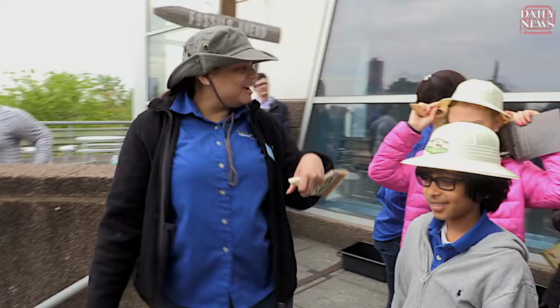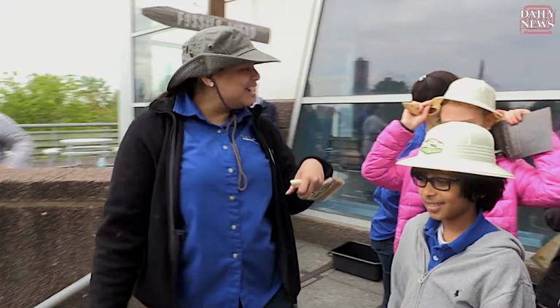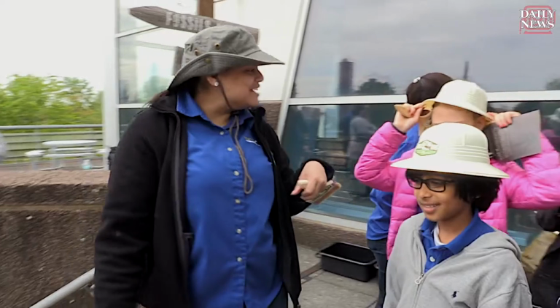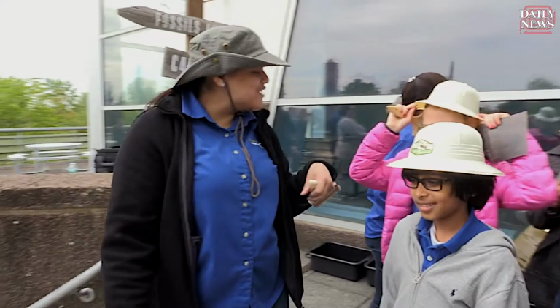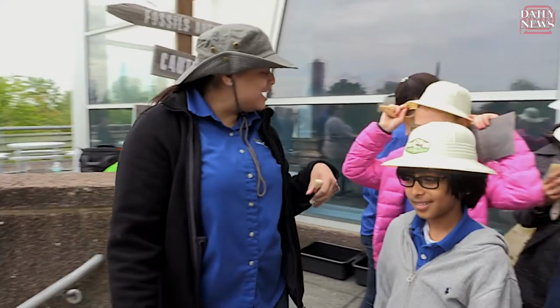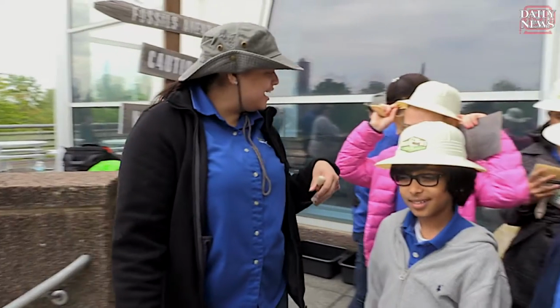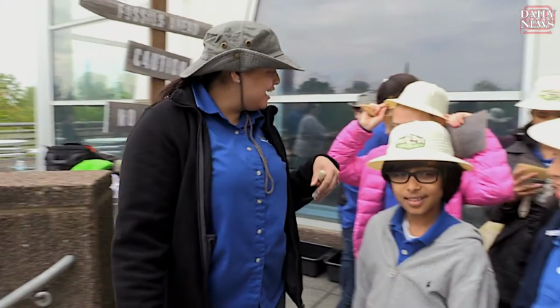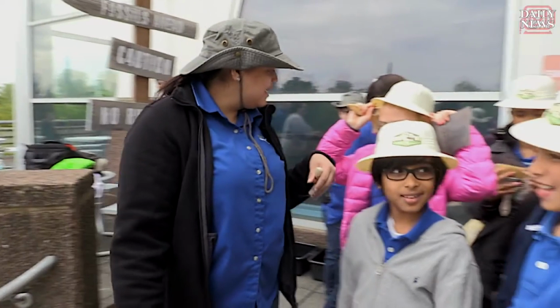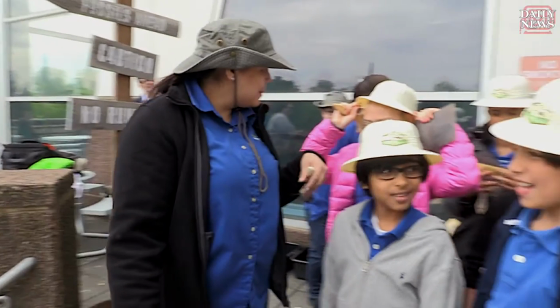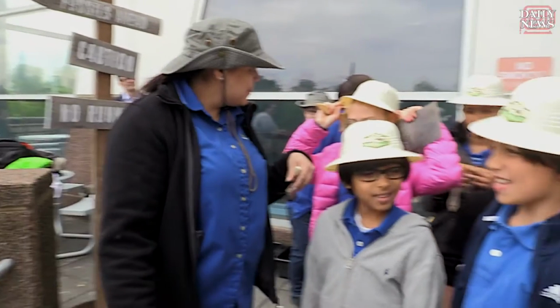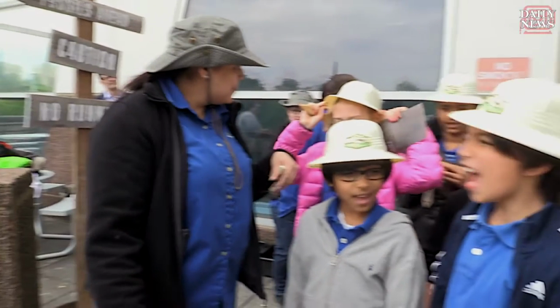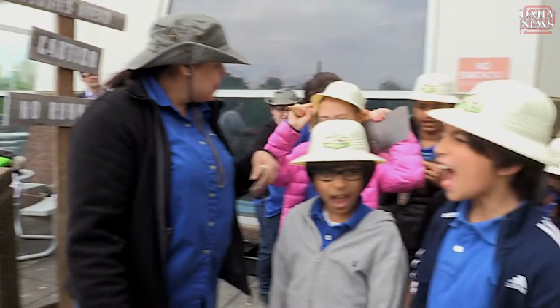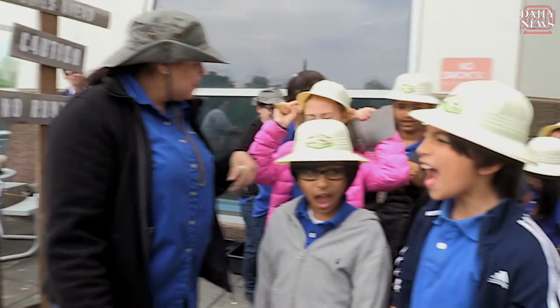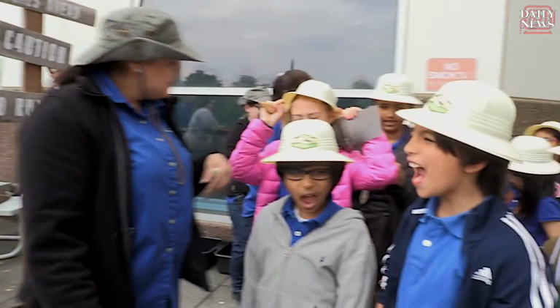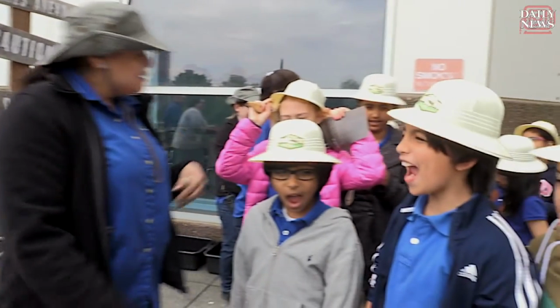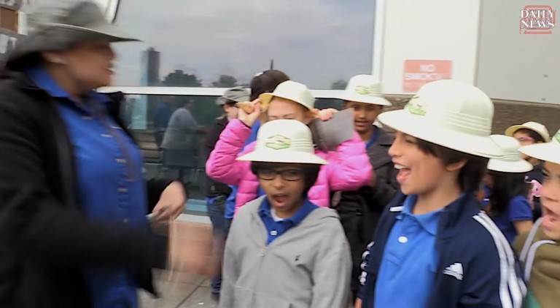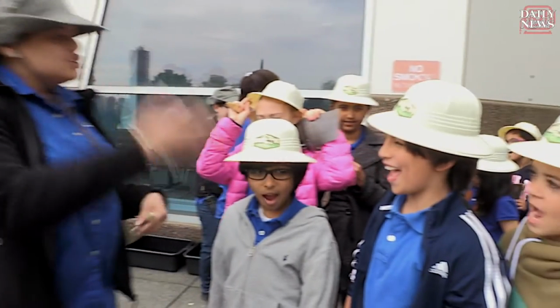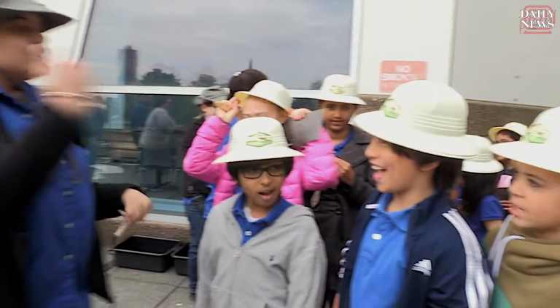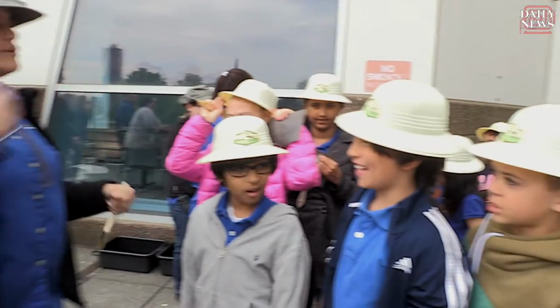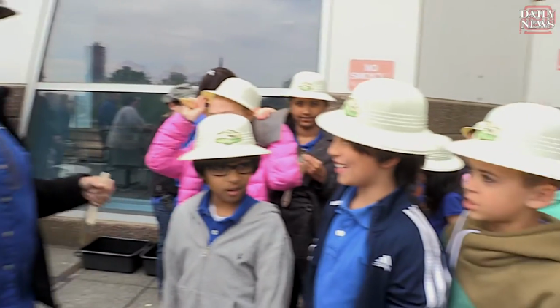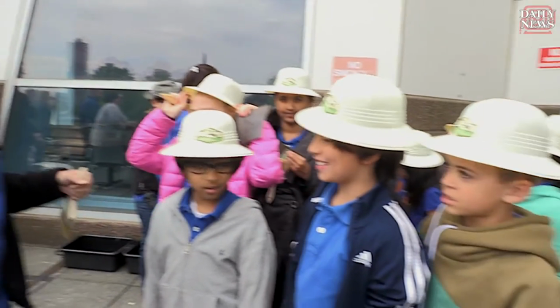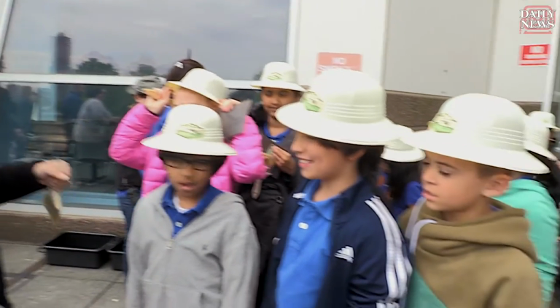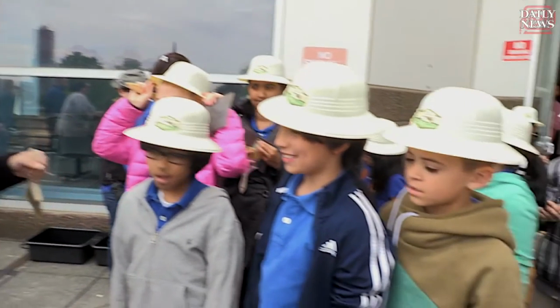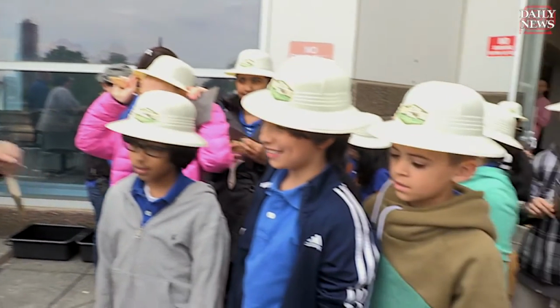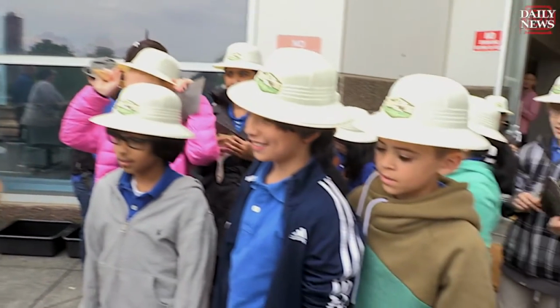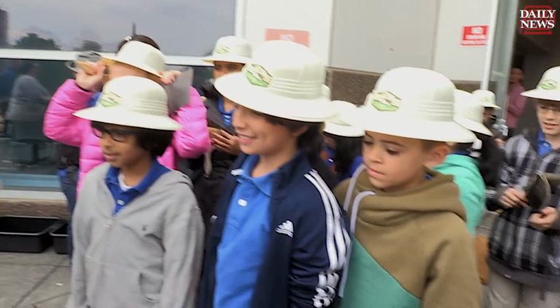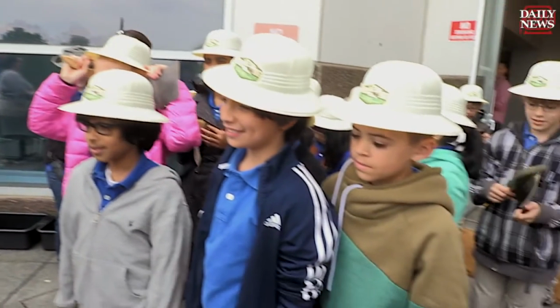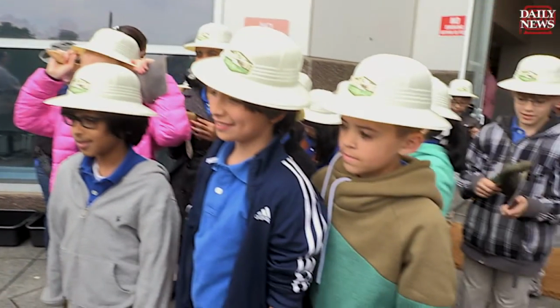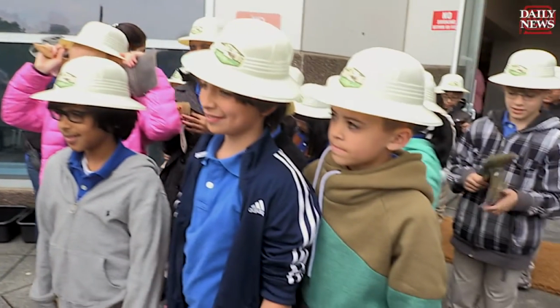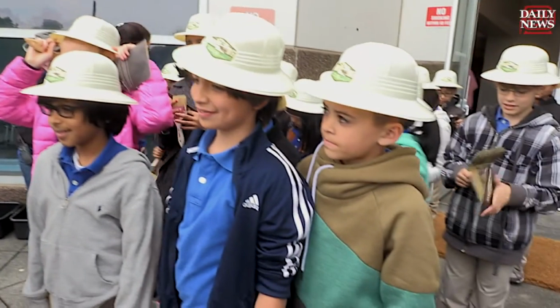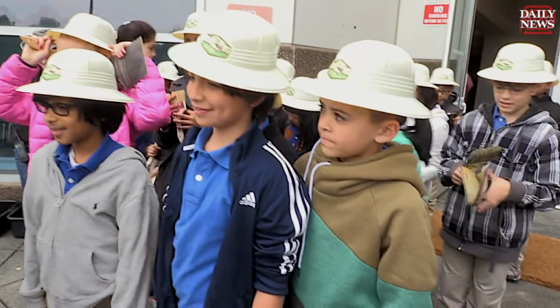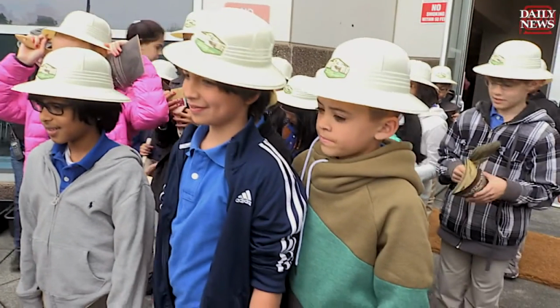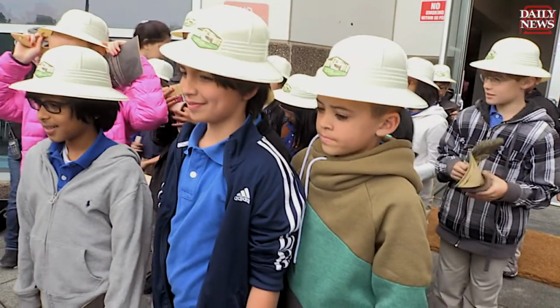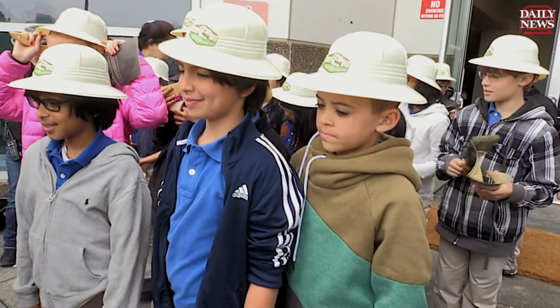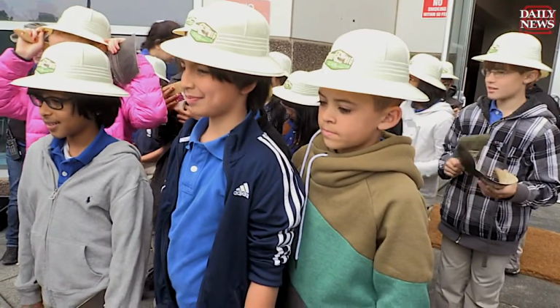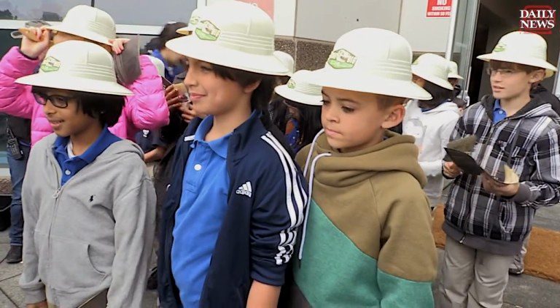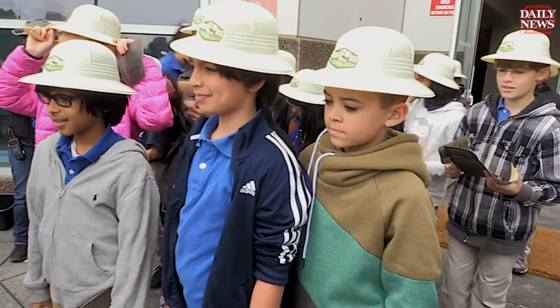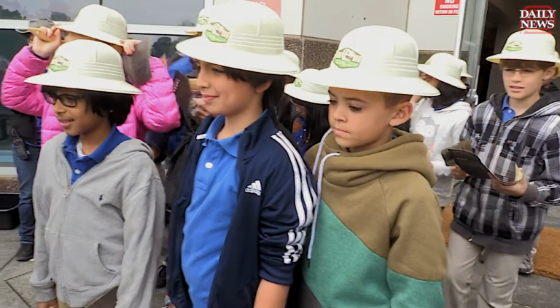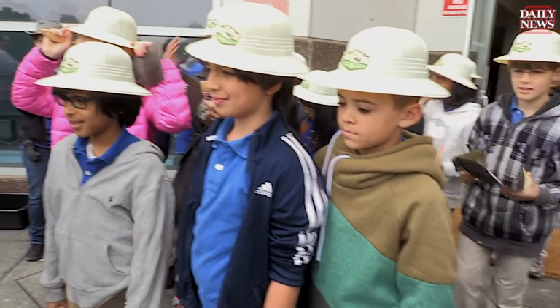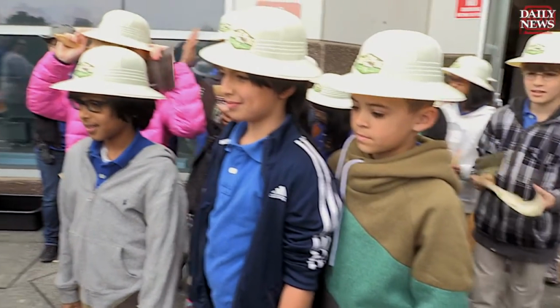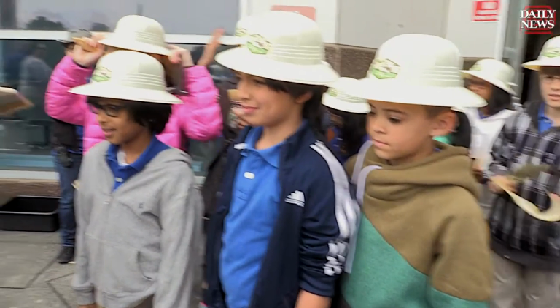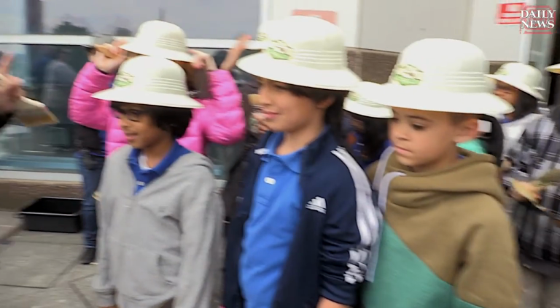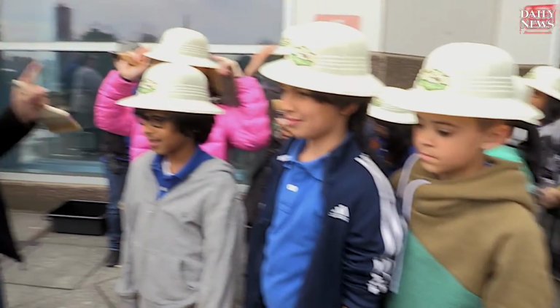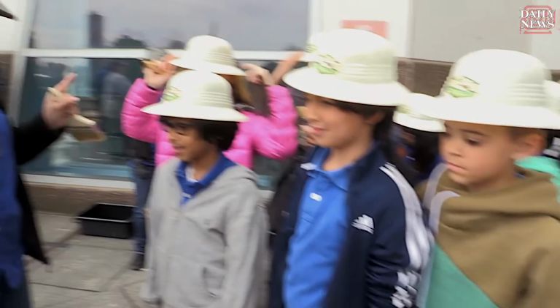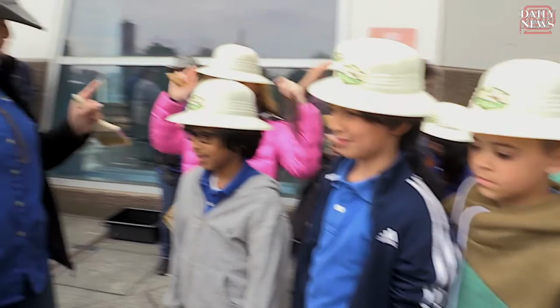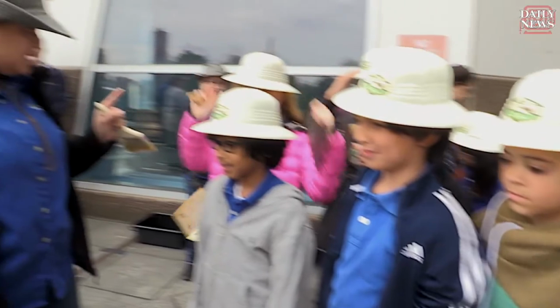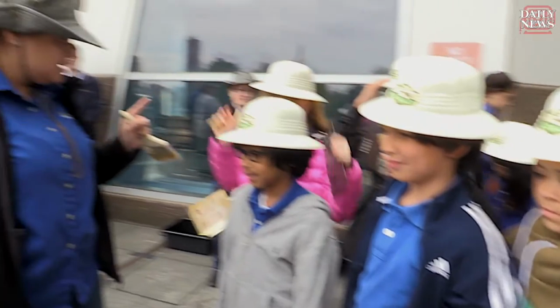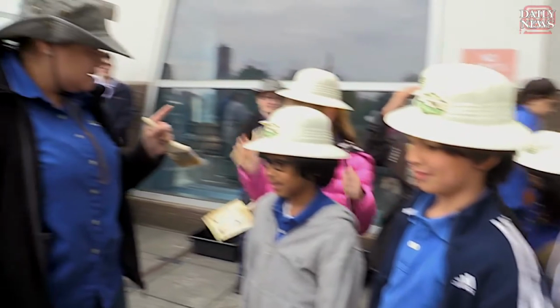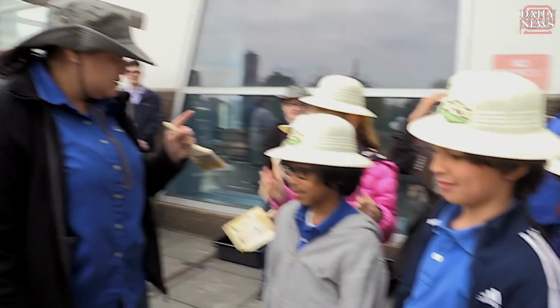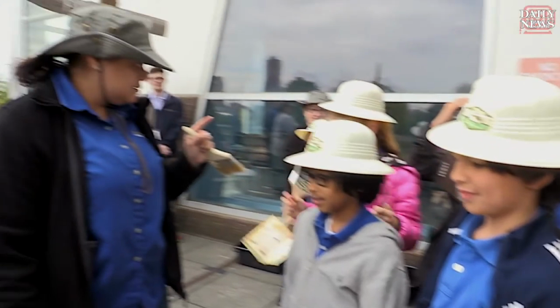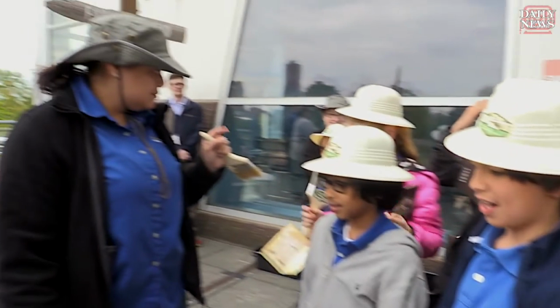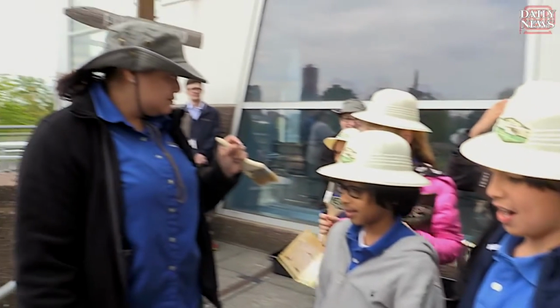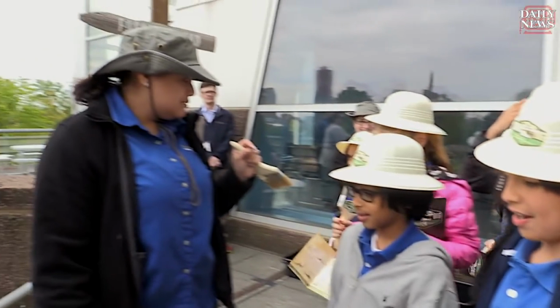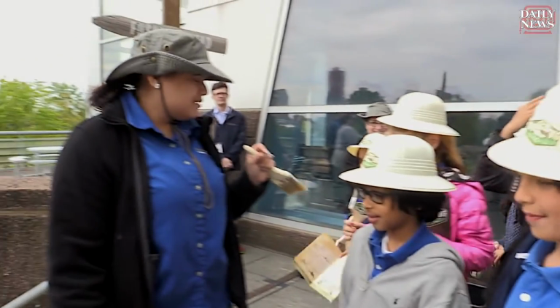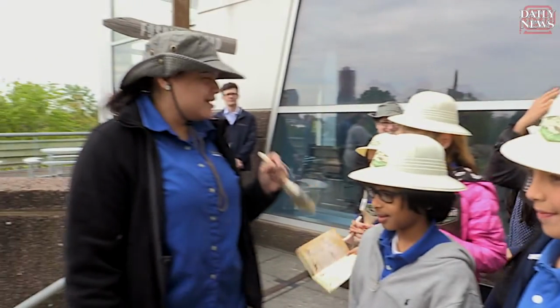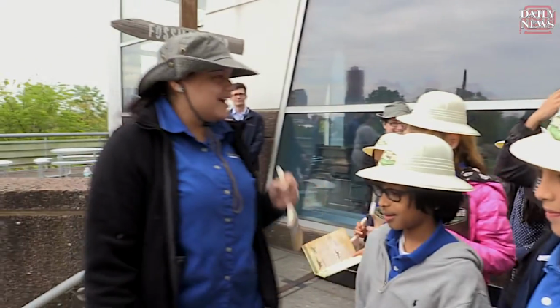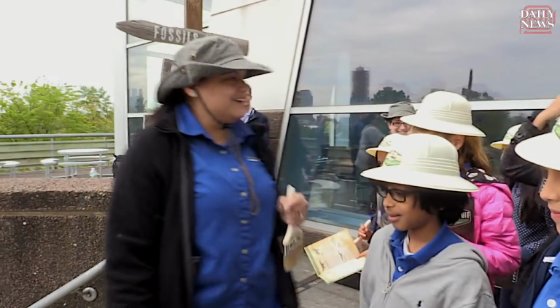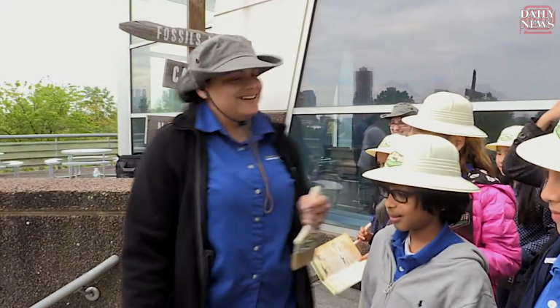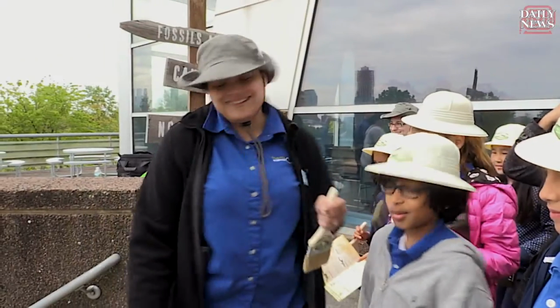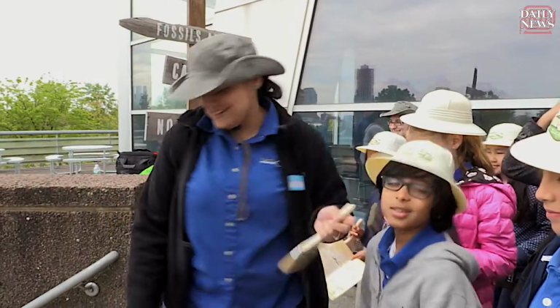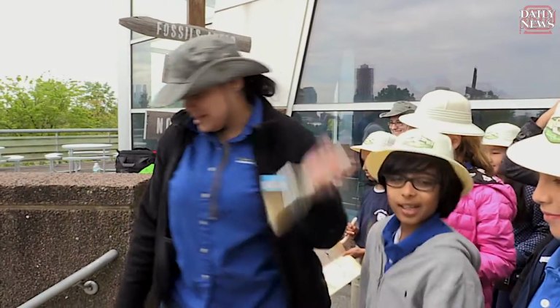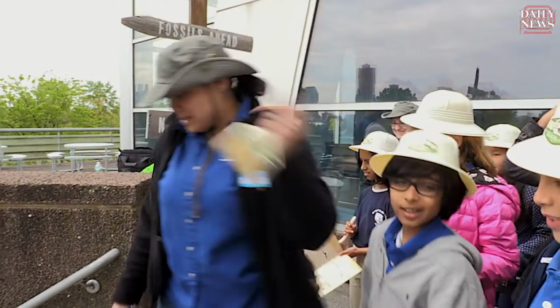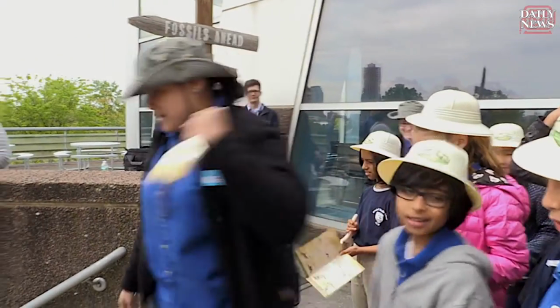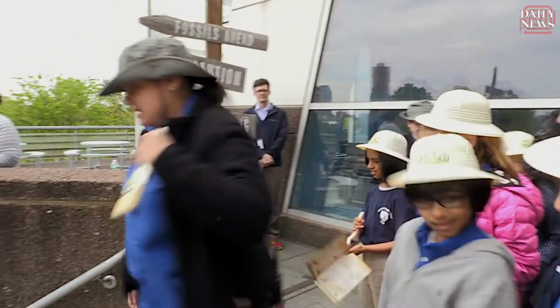Are you guys ready? Yes! Remember, when we walk onto that sand, we're no longer in Jersey City. We're in Montana. Okay? Come on.